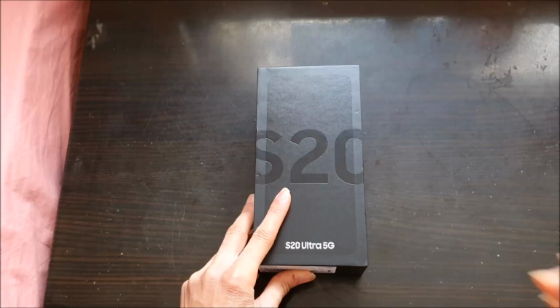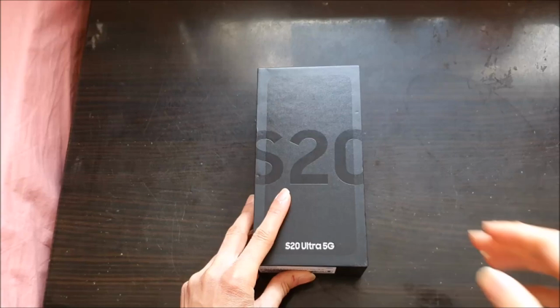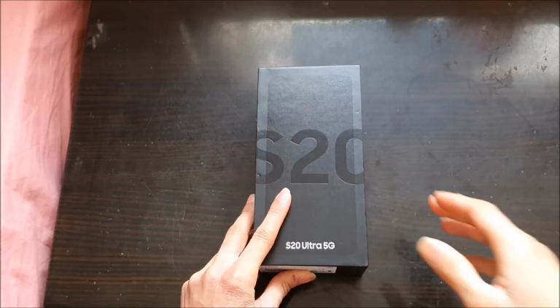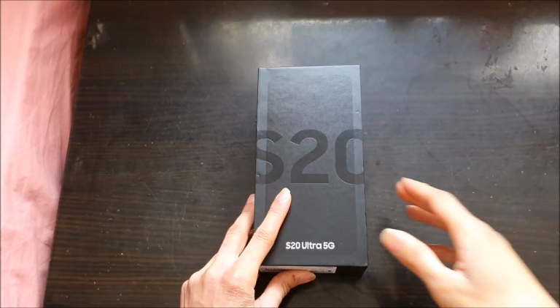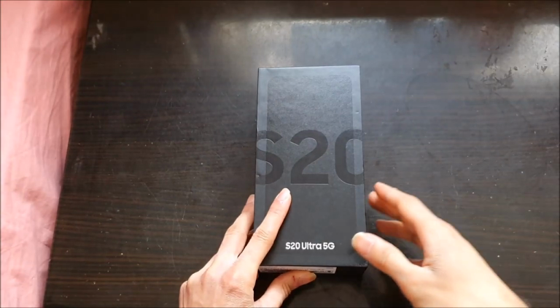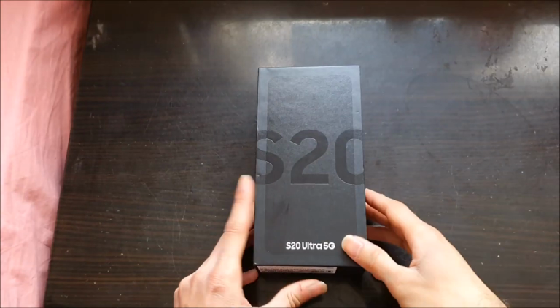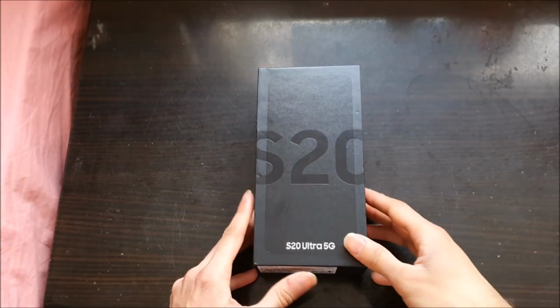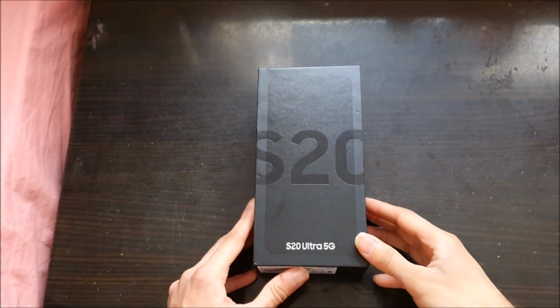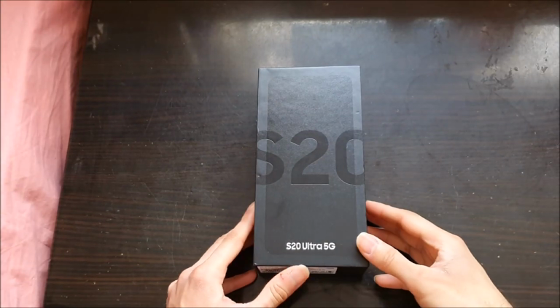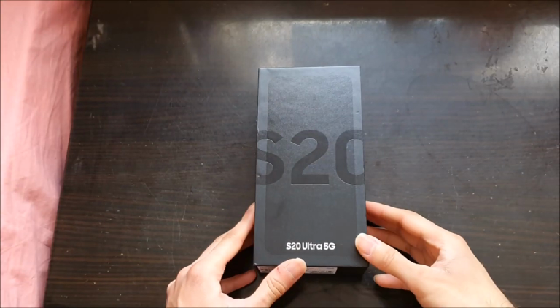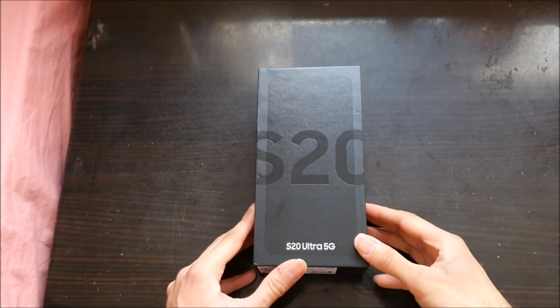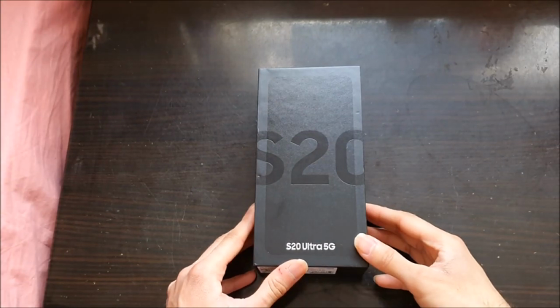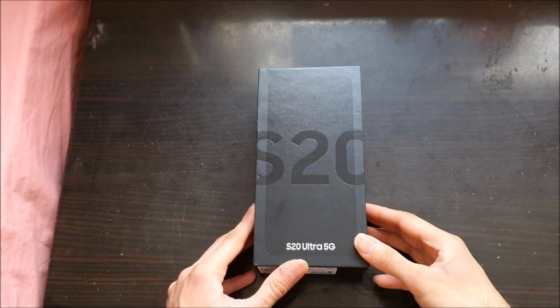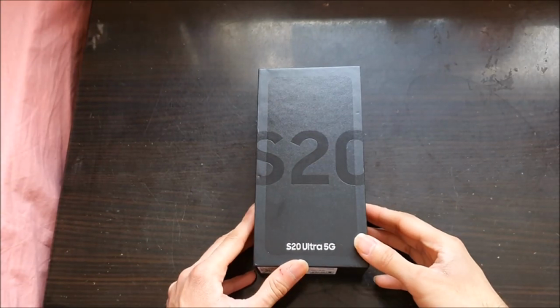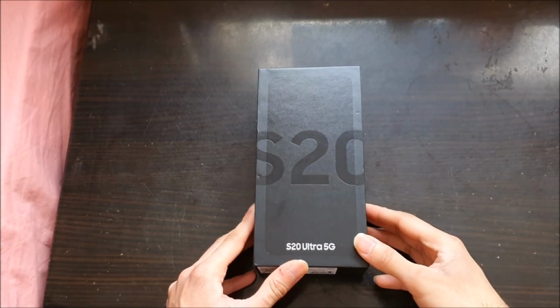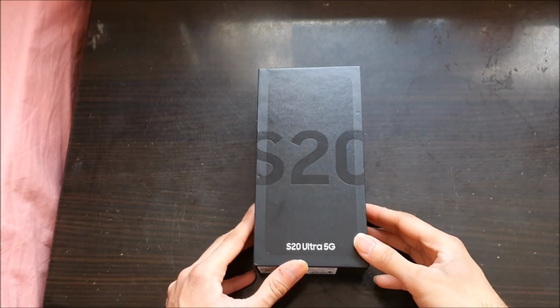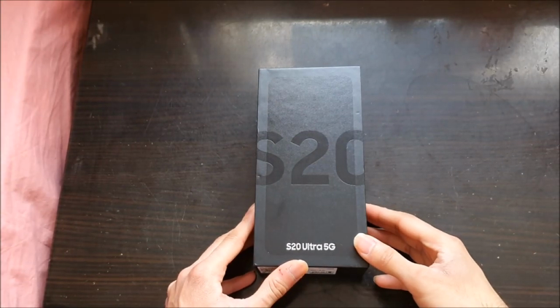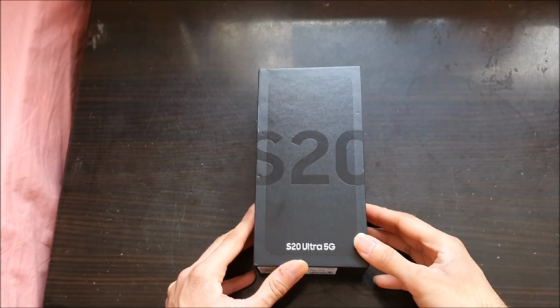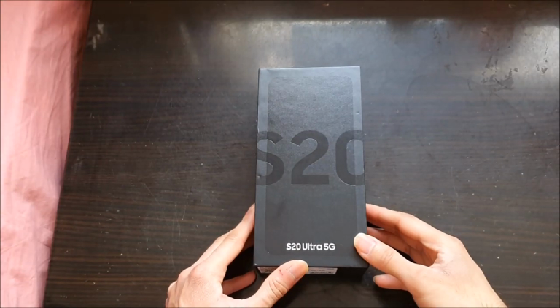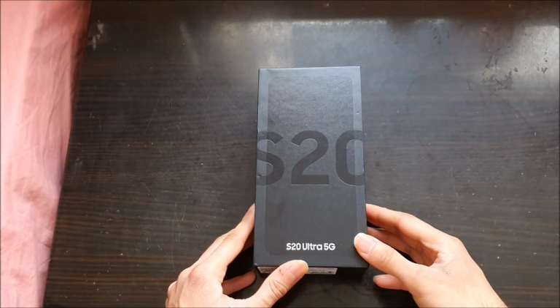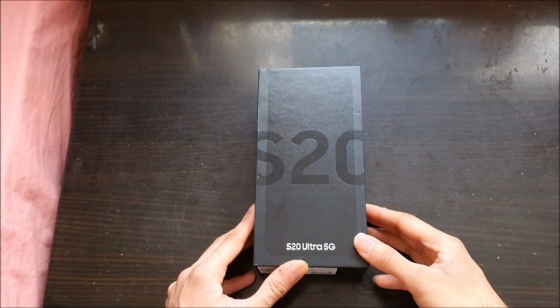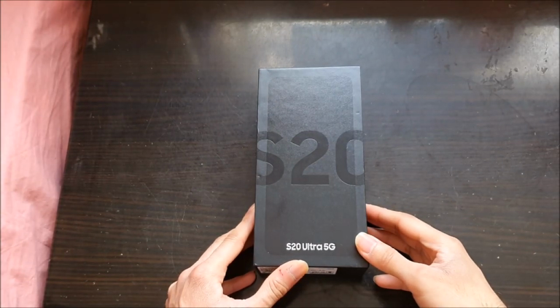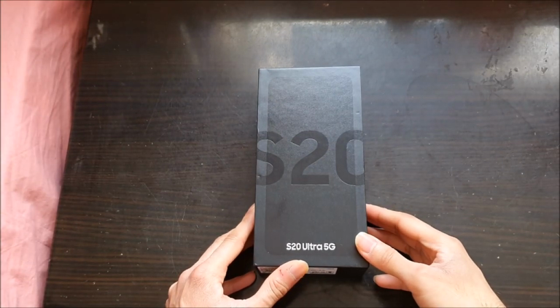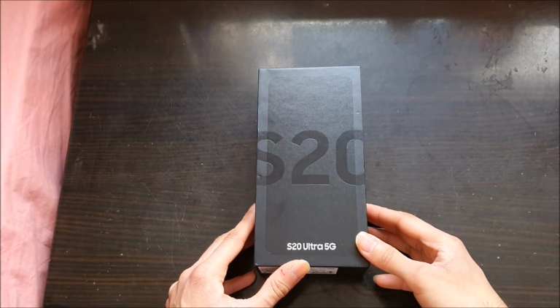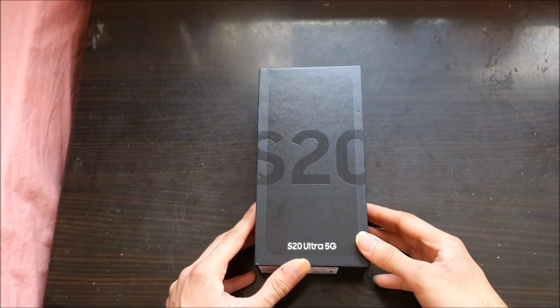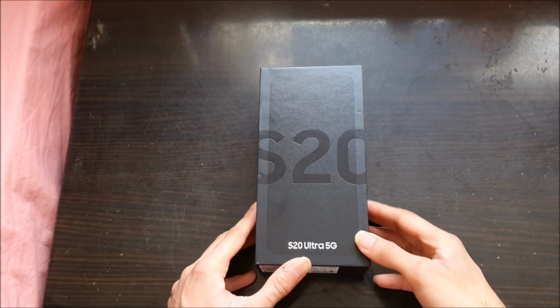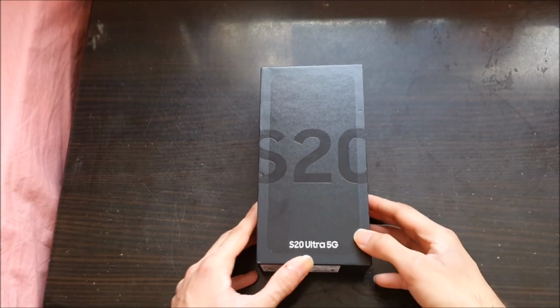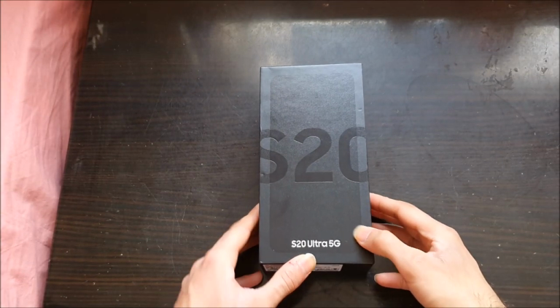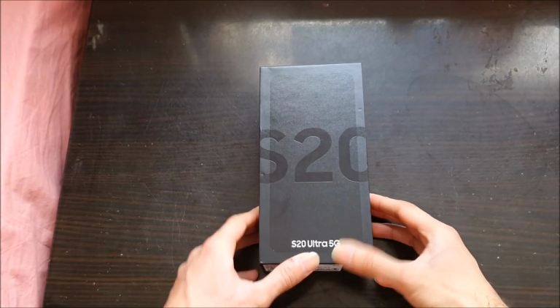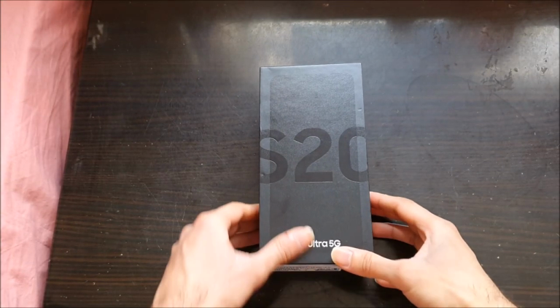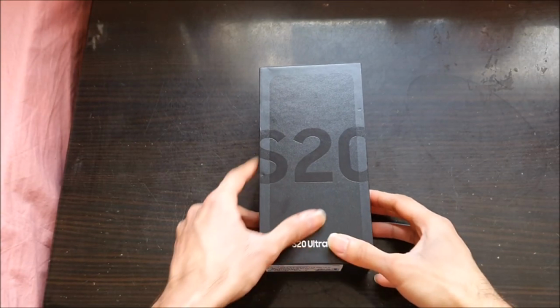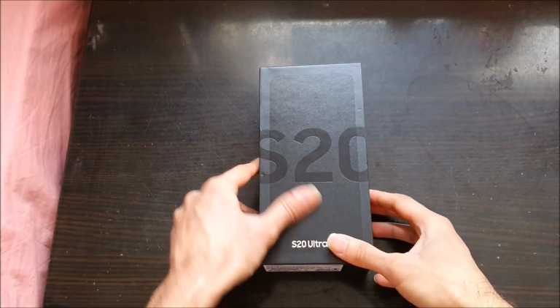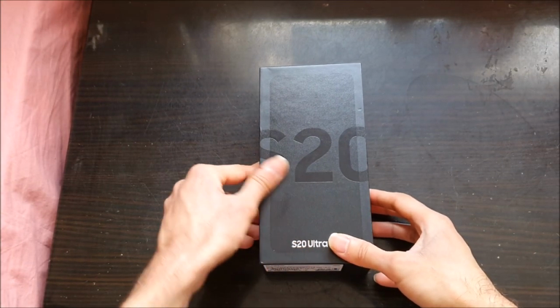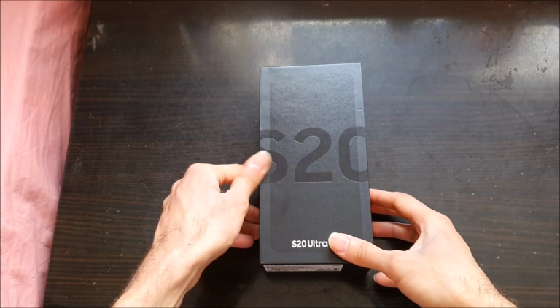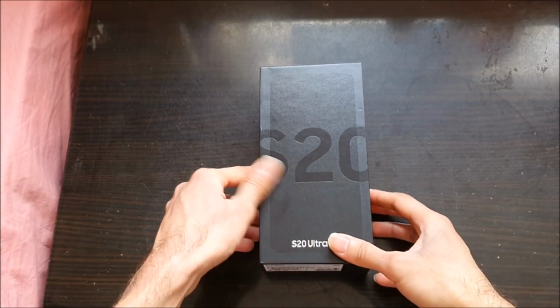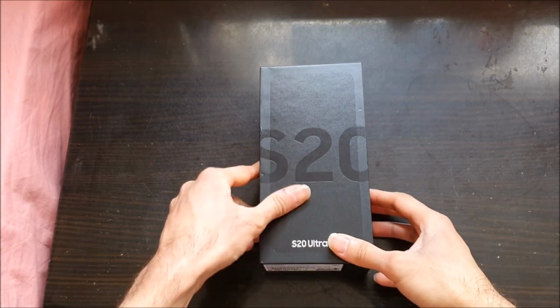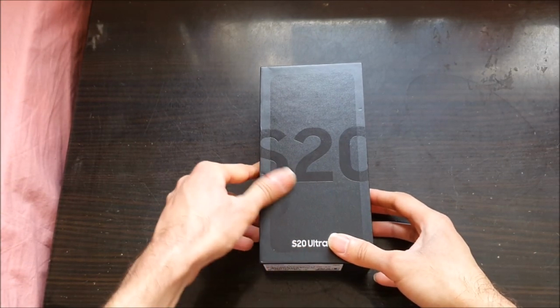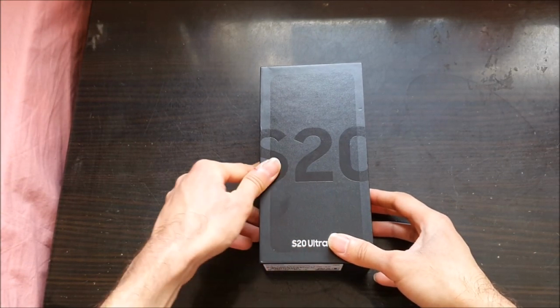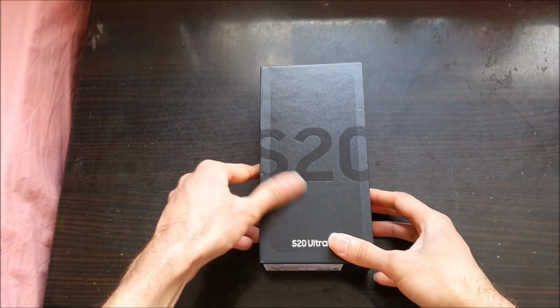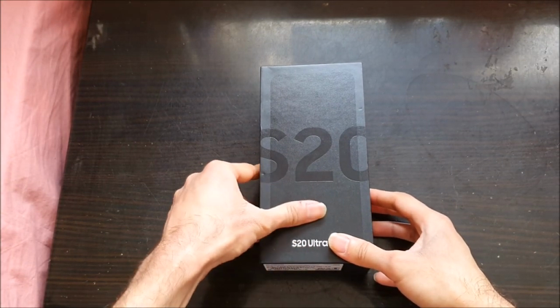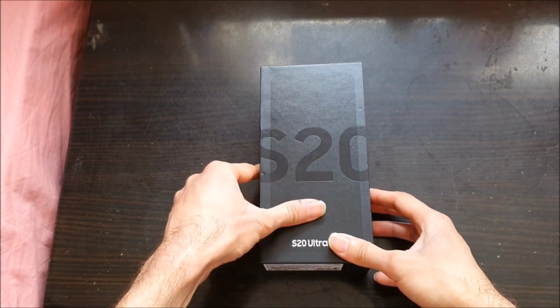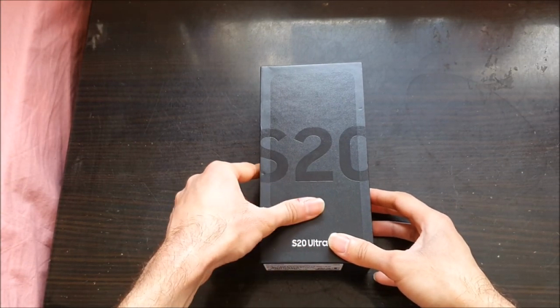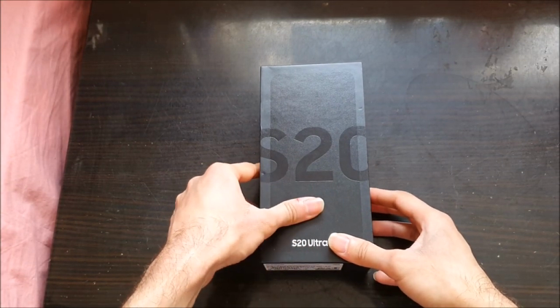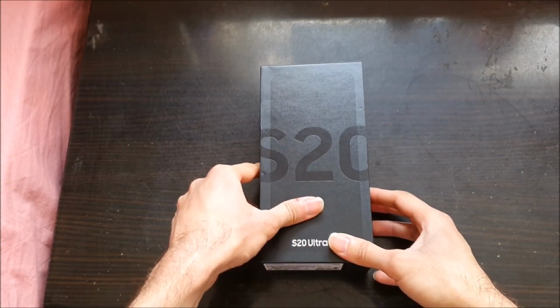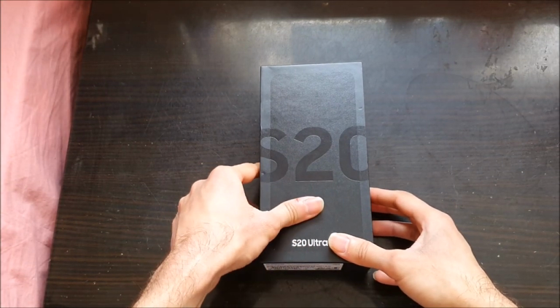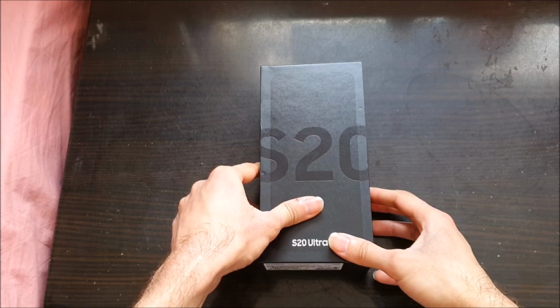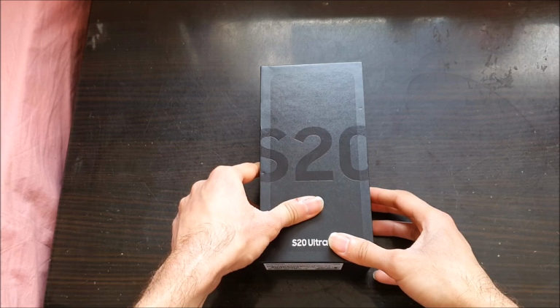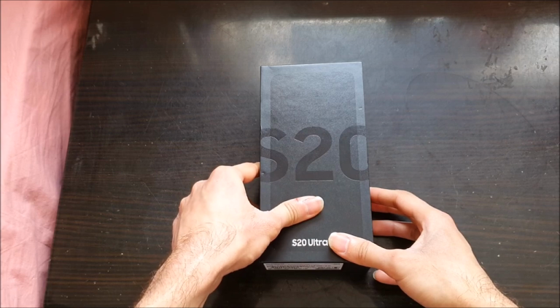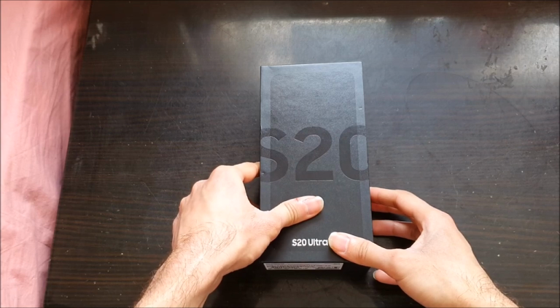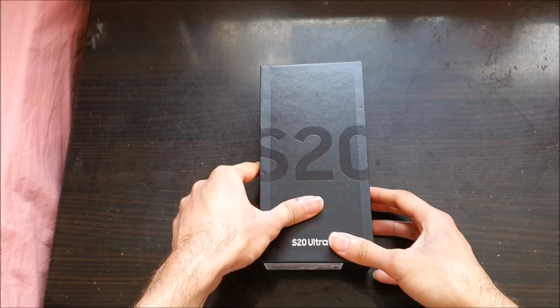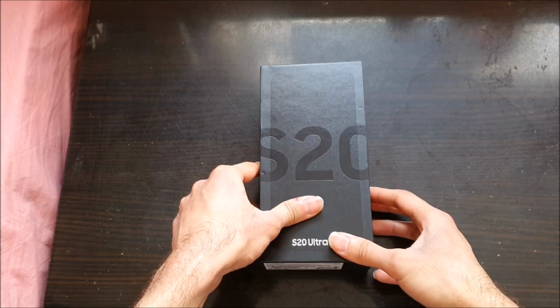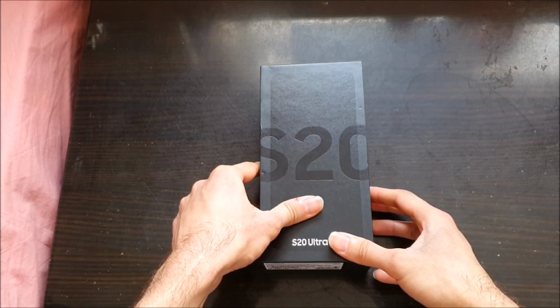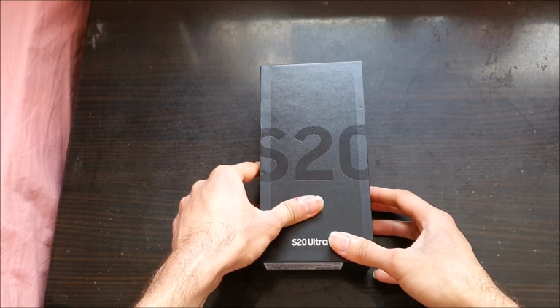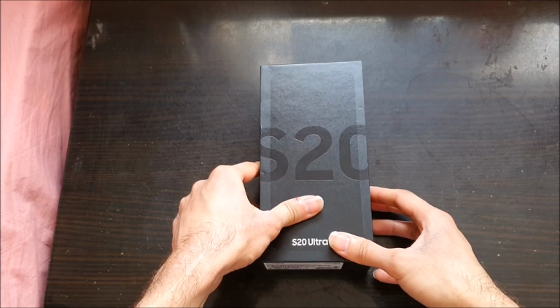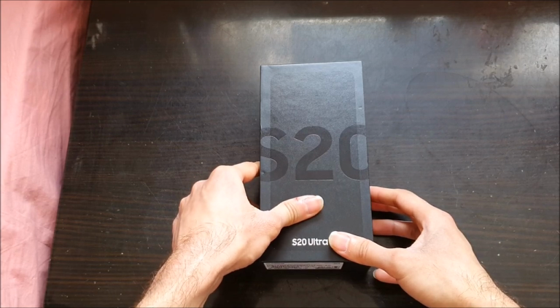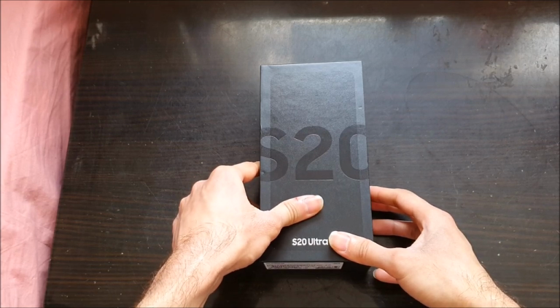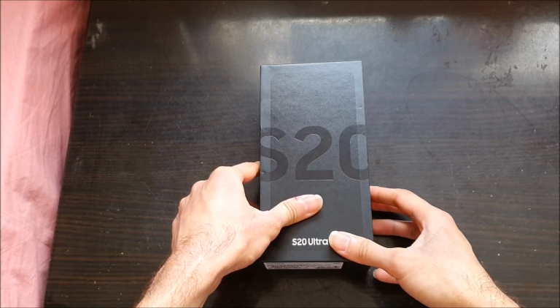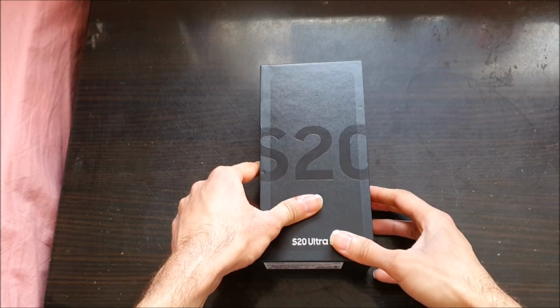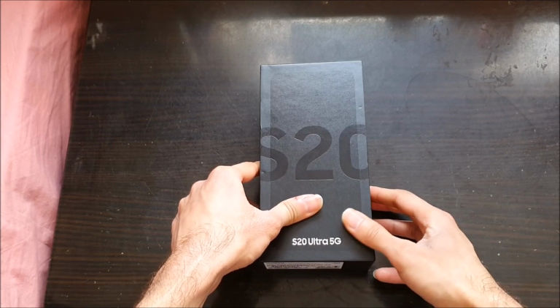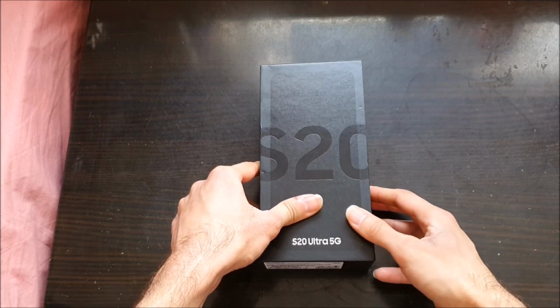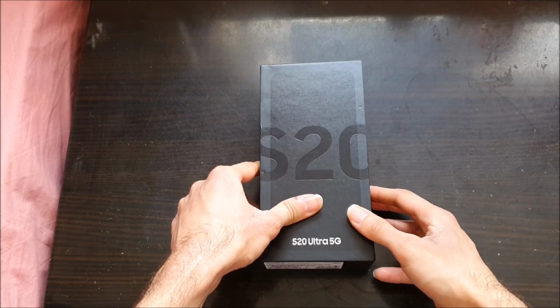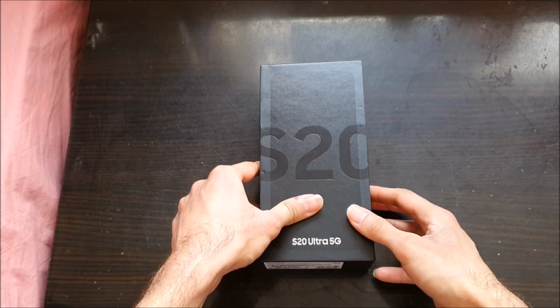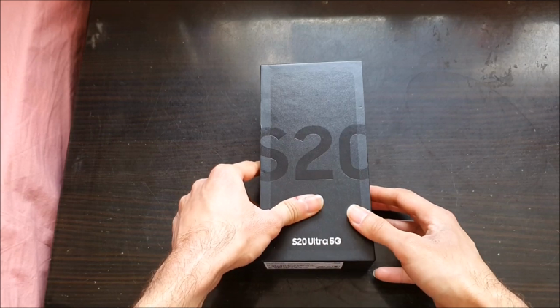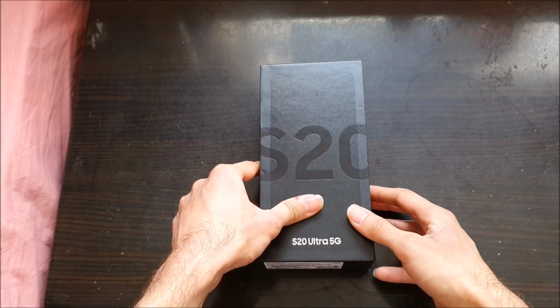What up guys, it's your boy the Broken Wolf and today I'm going to be unboxing my S20 Ultra 5G.